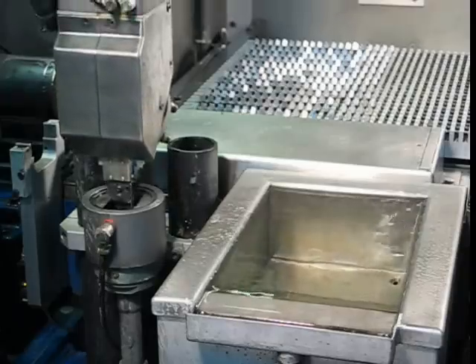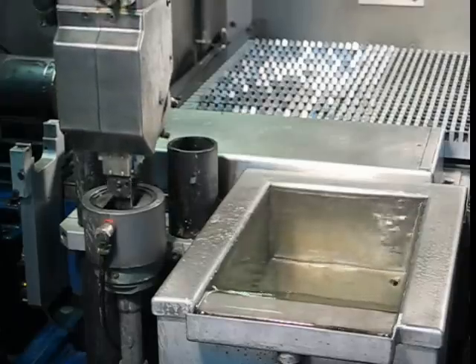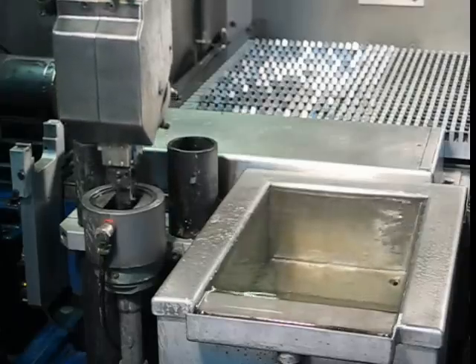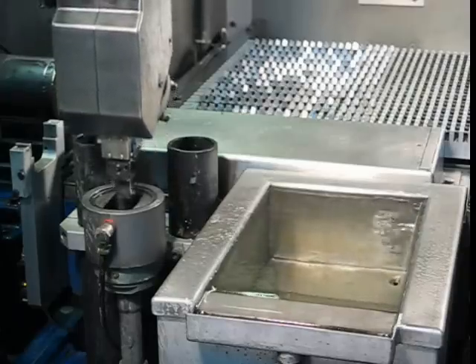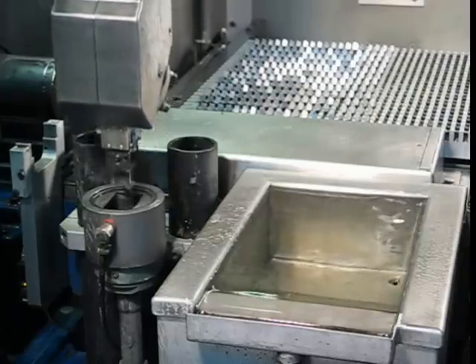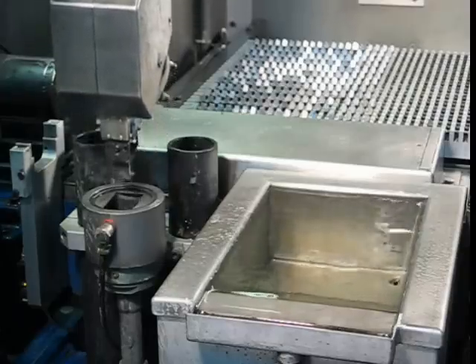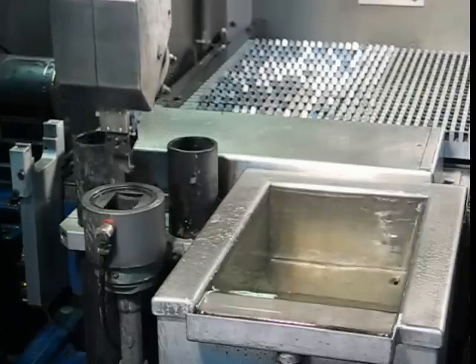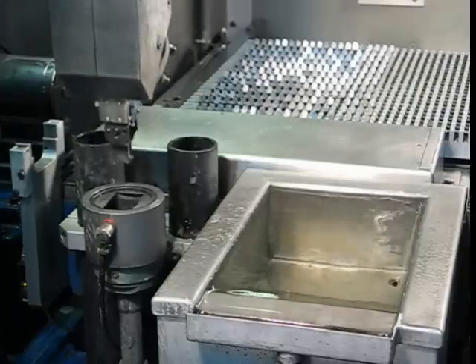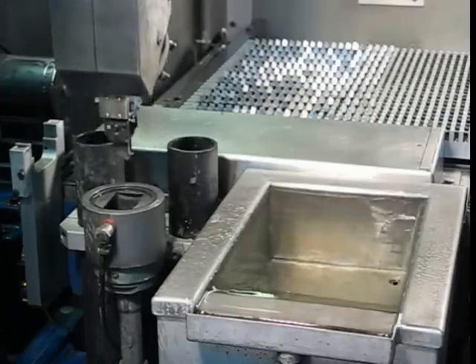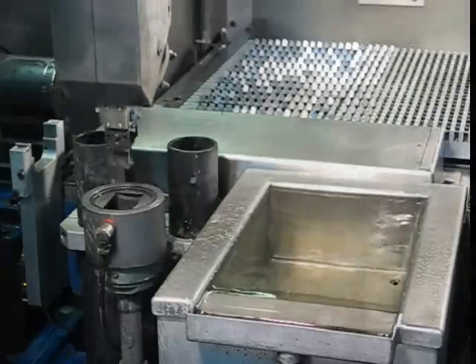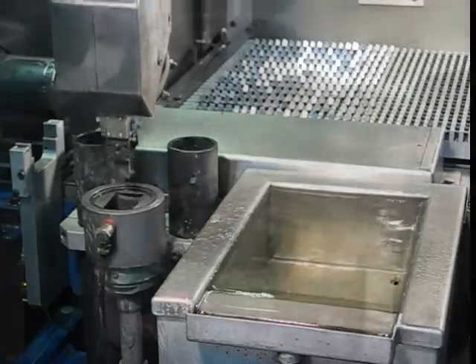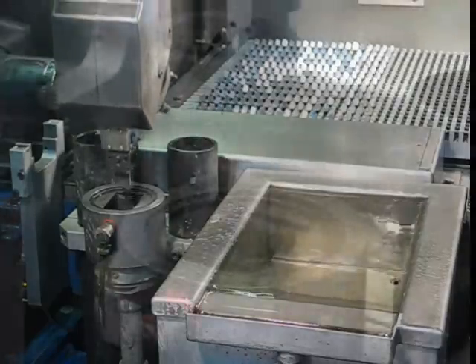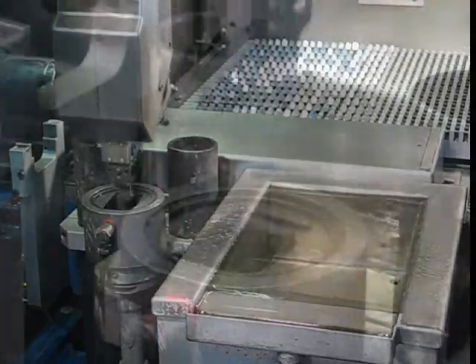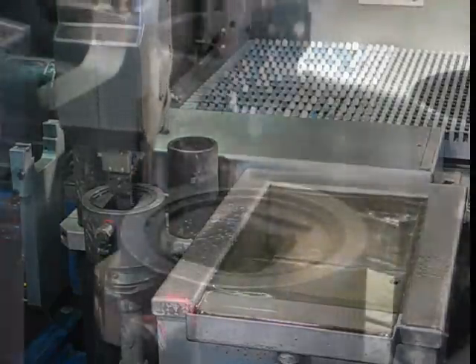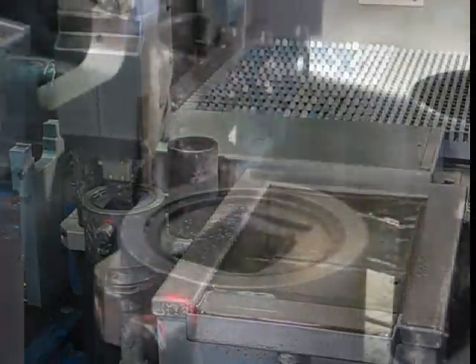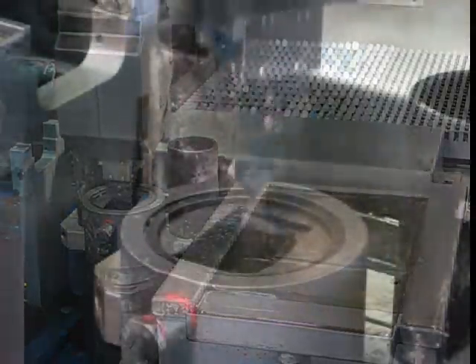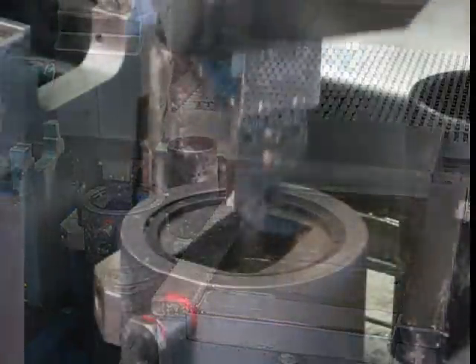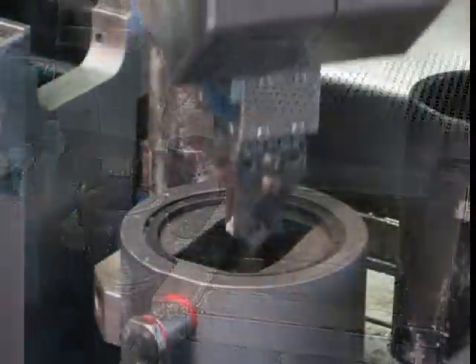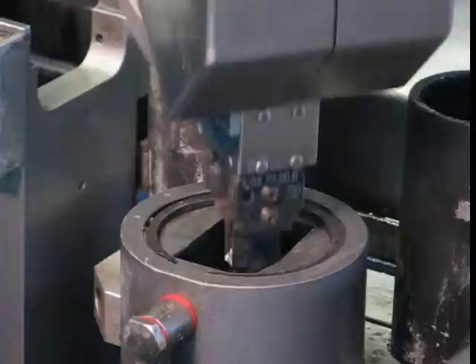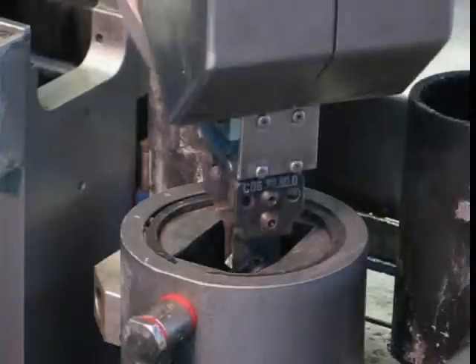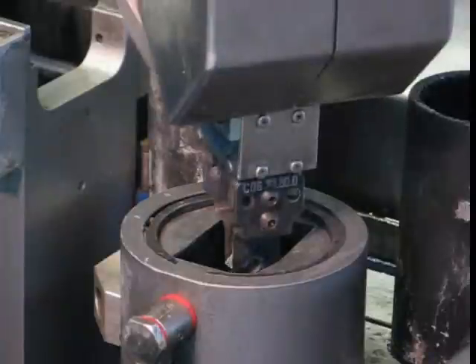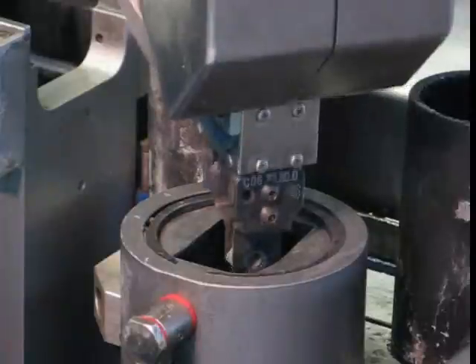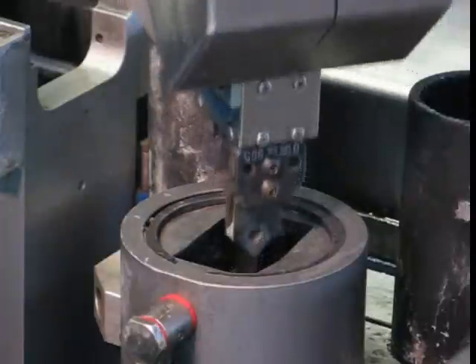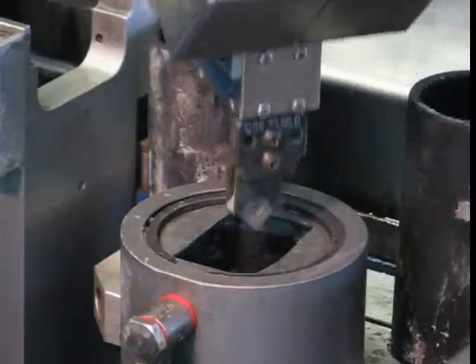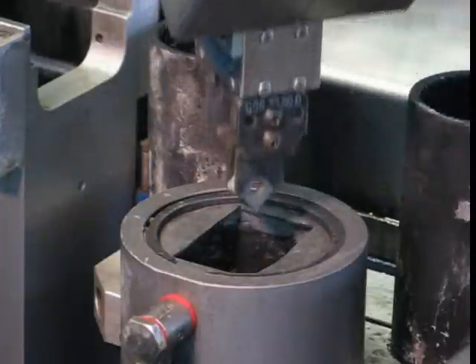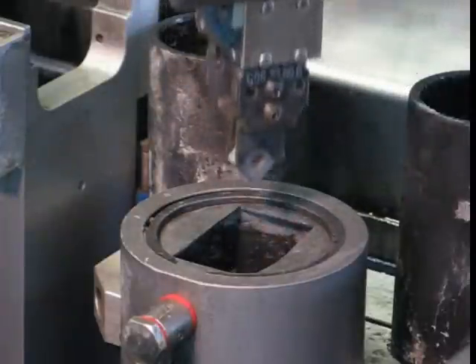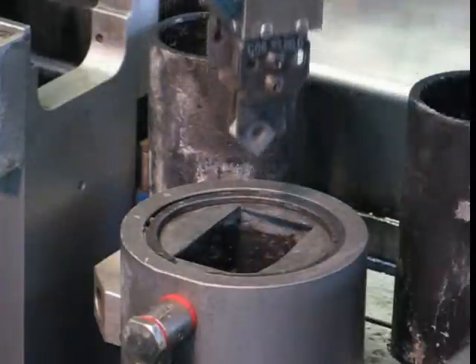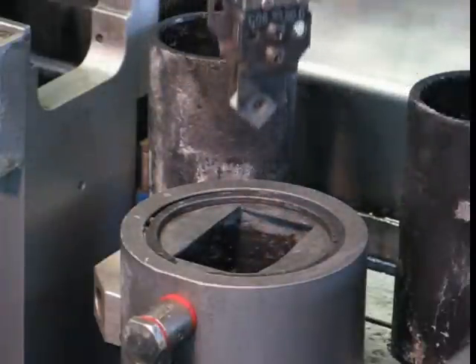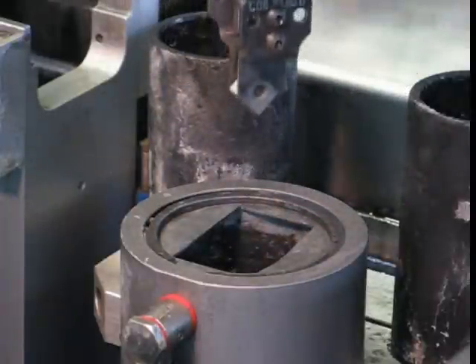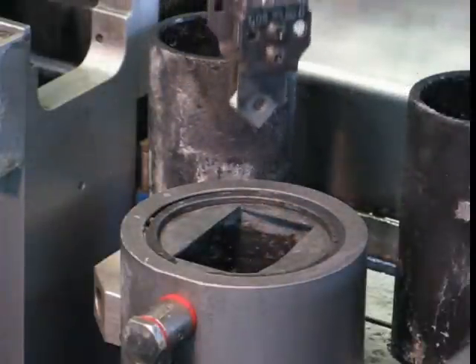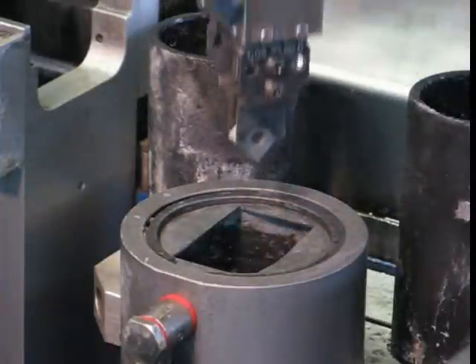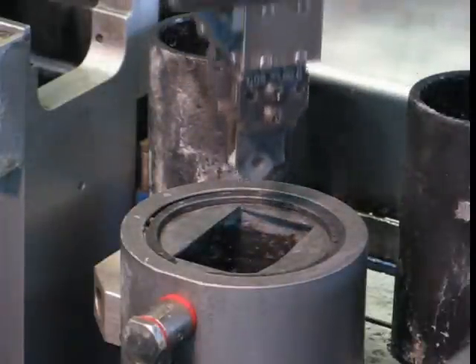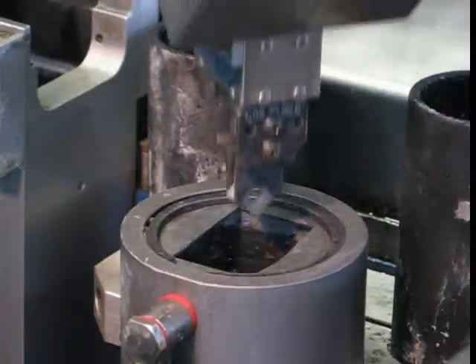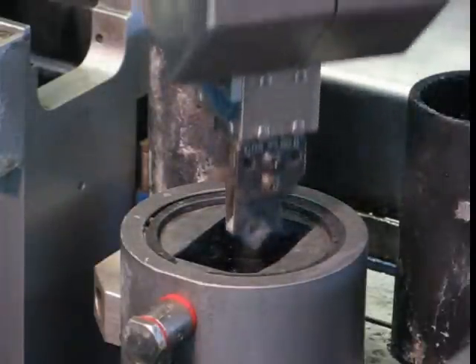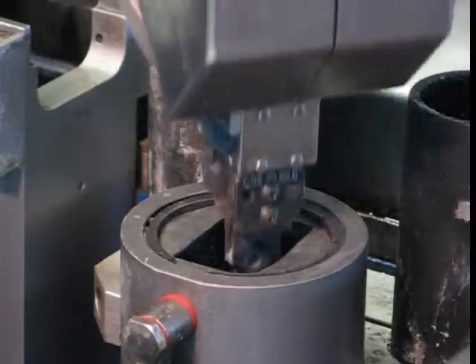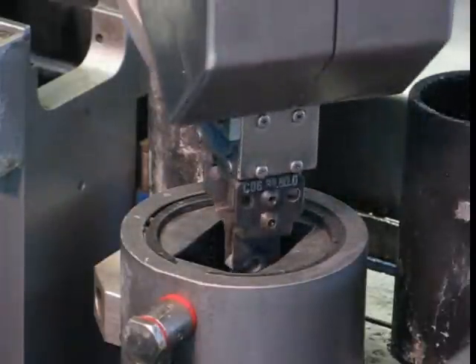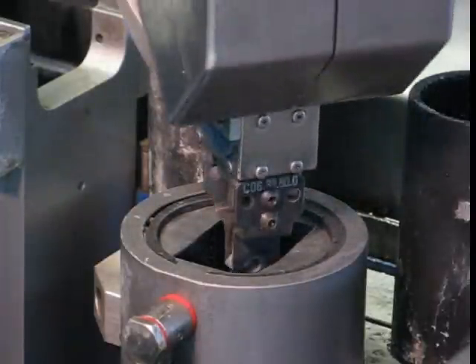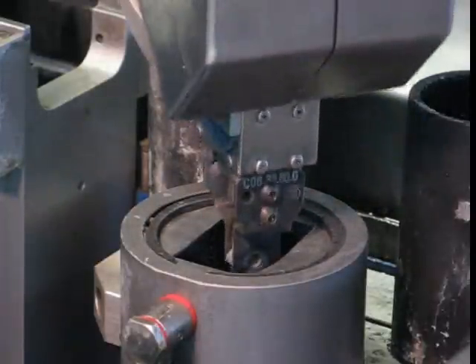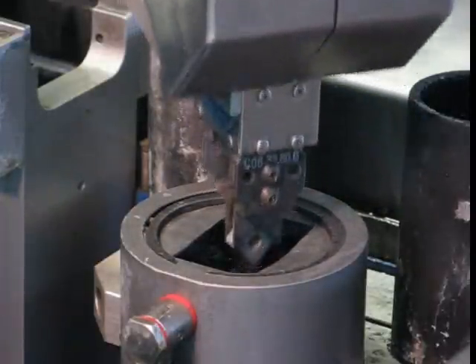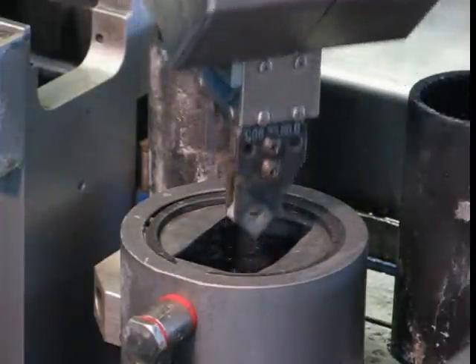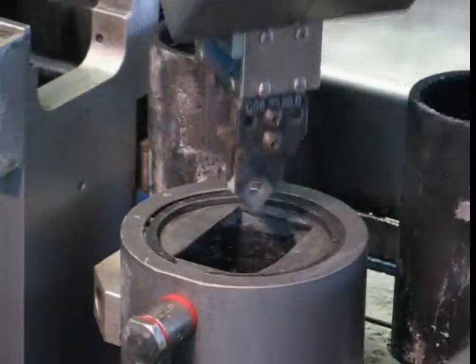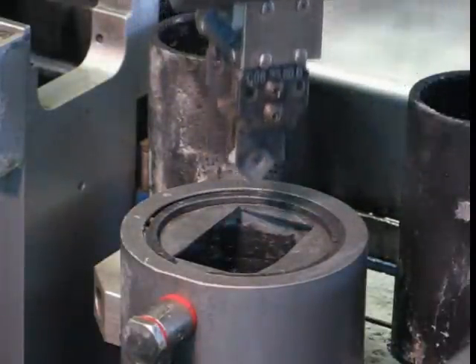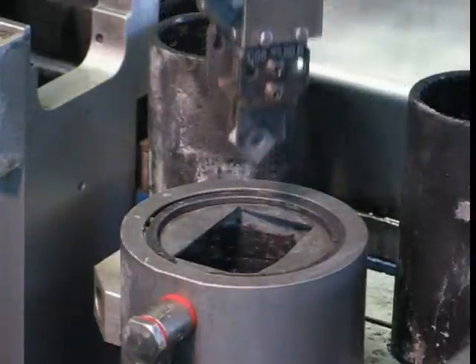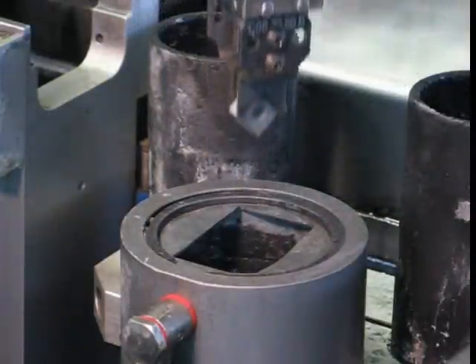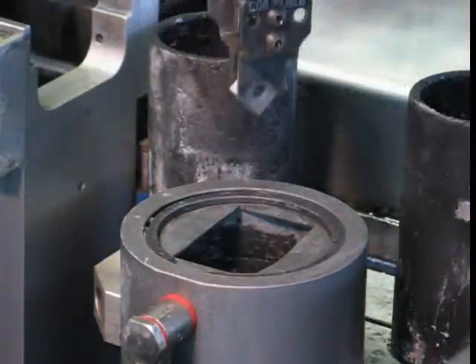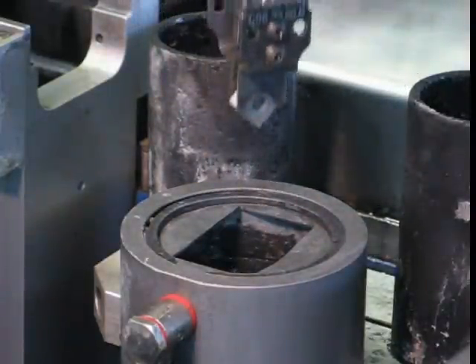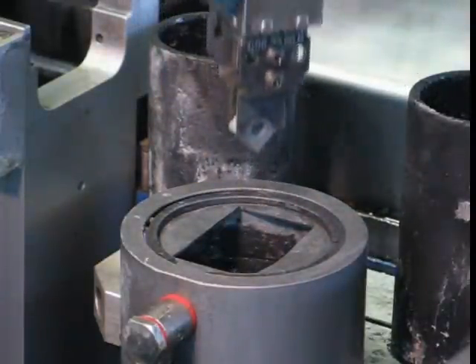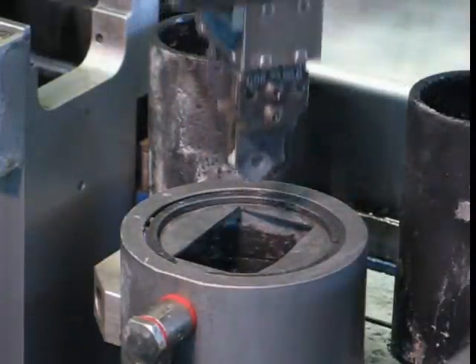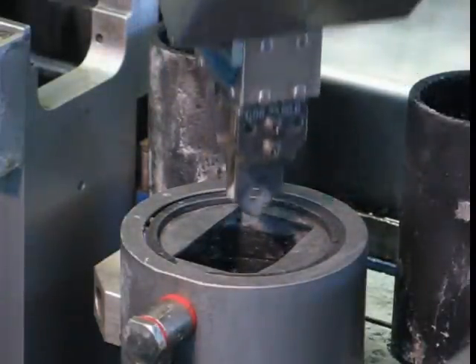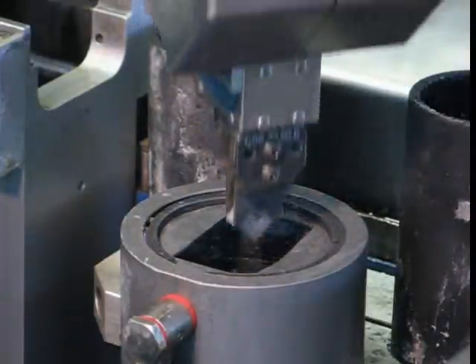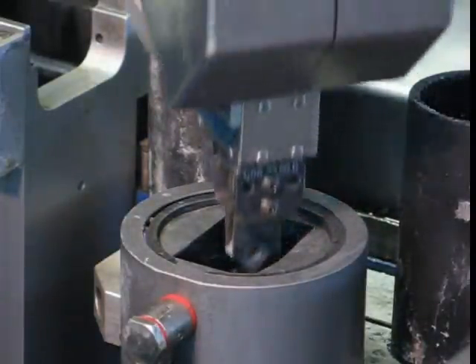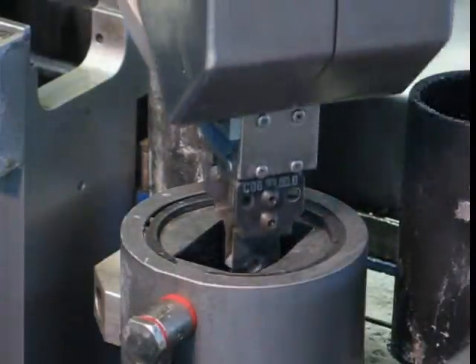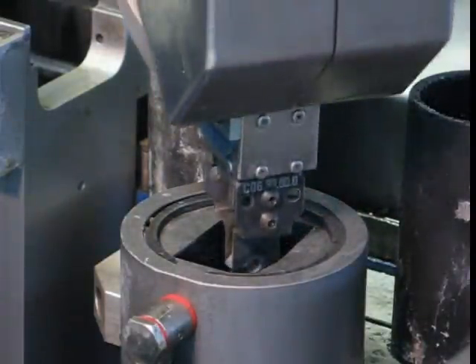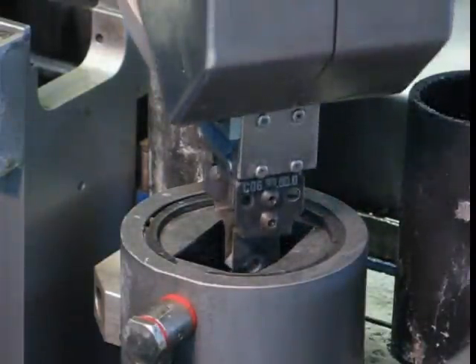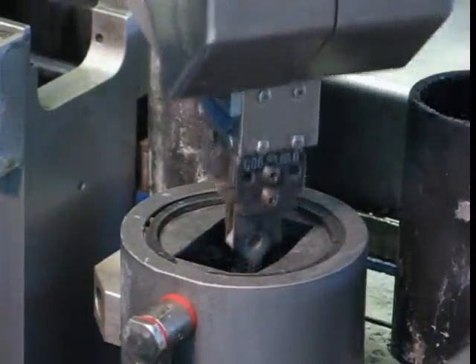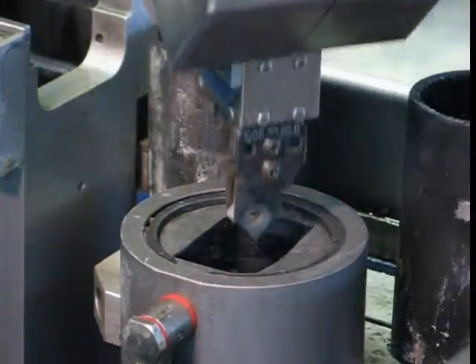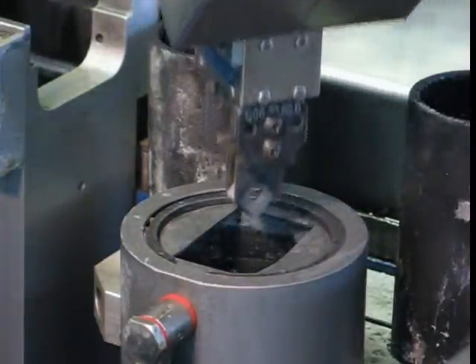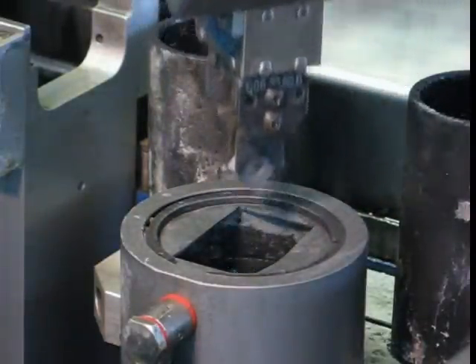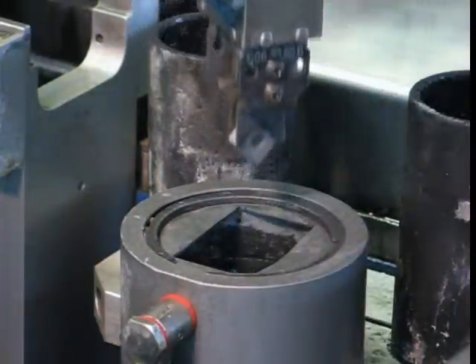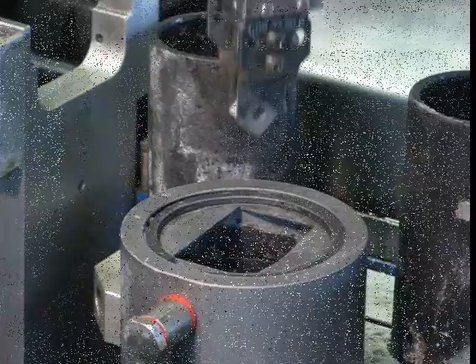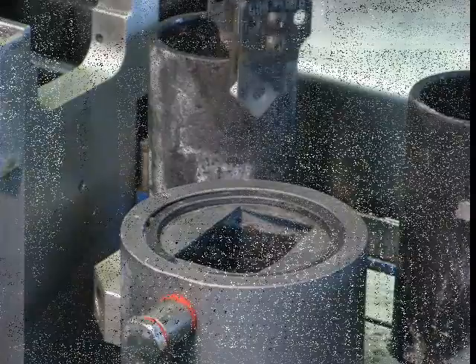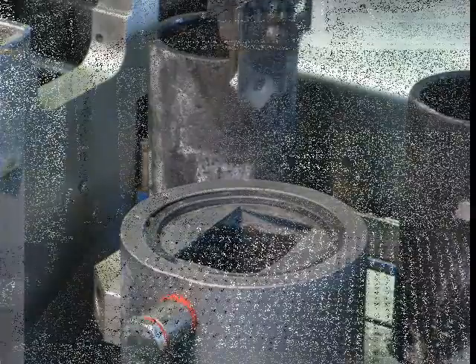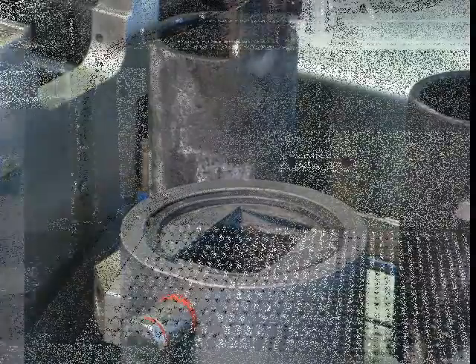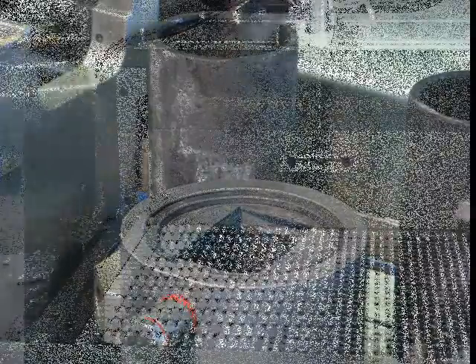Robot automation allows the finished insert to be removed and a new blank to be placed into the fixture without operator intervention.